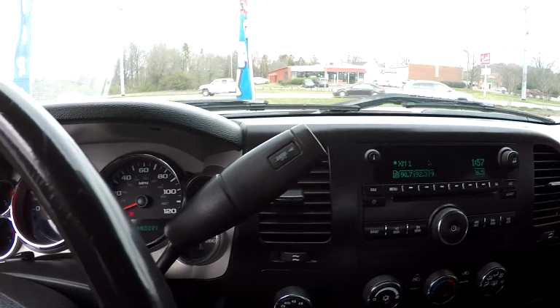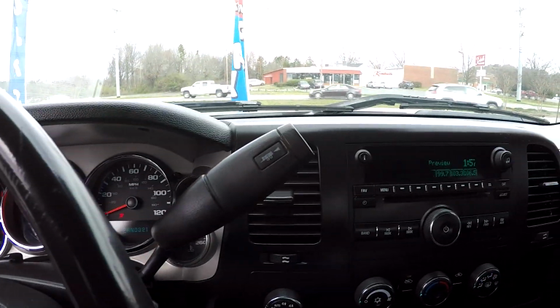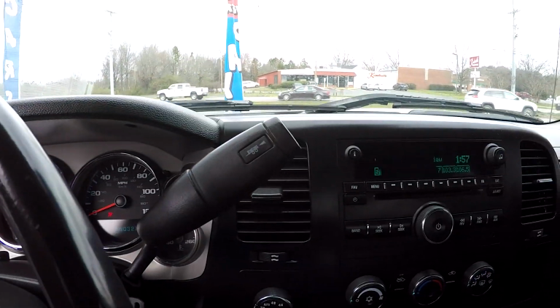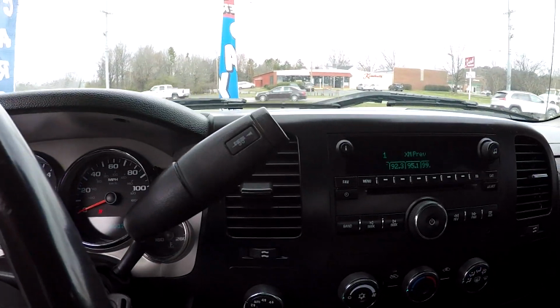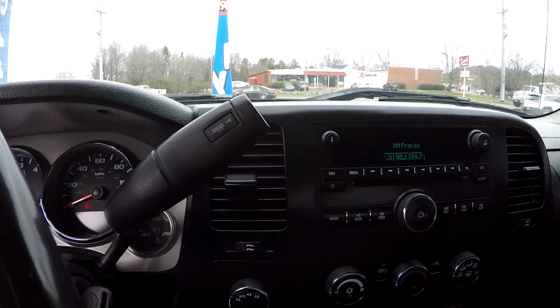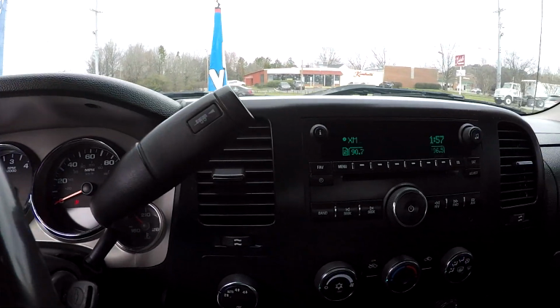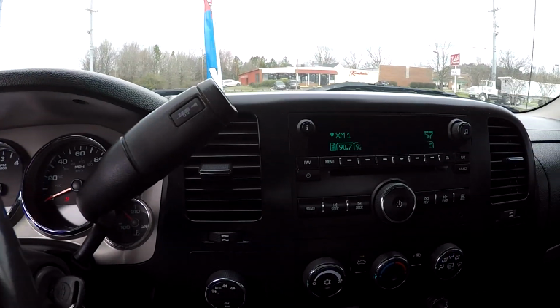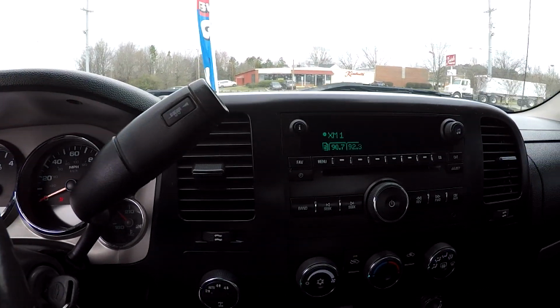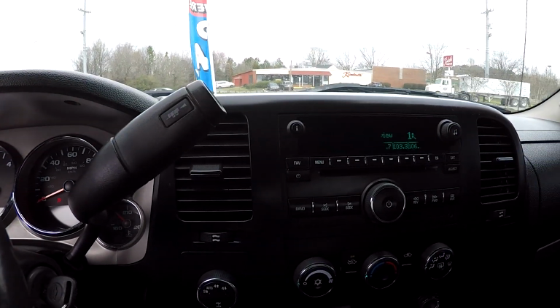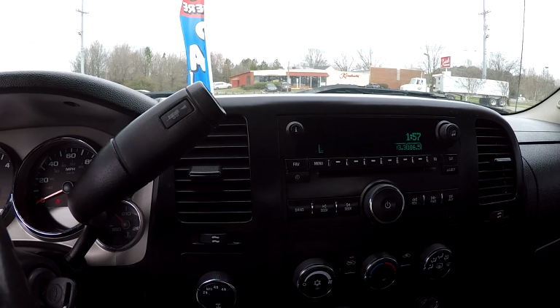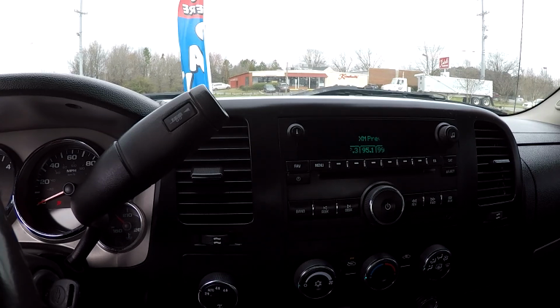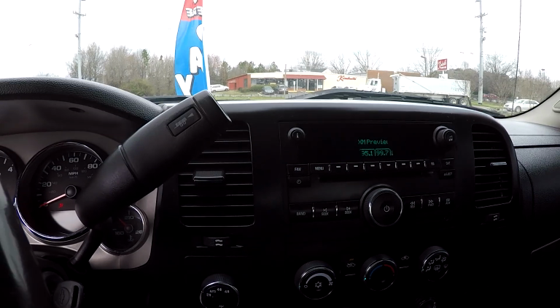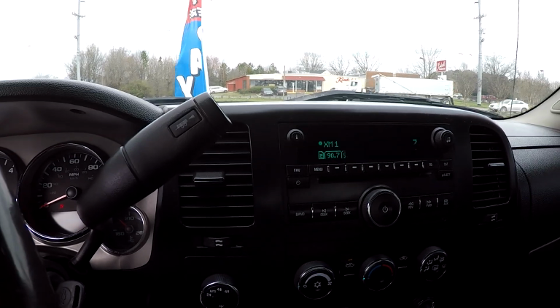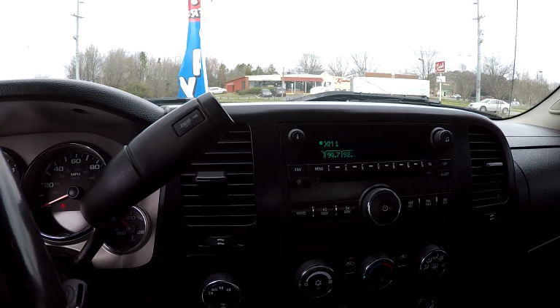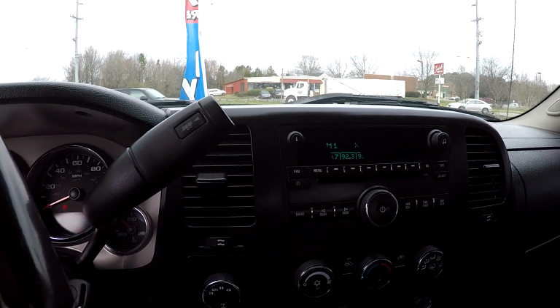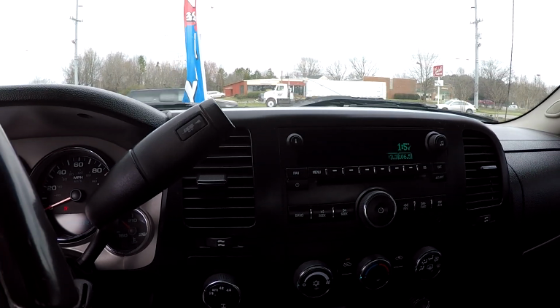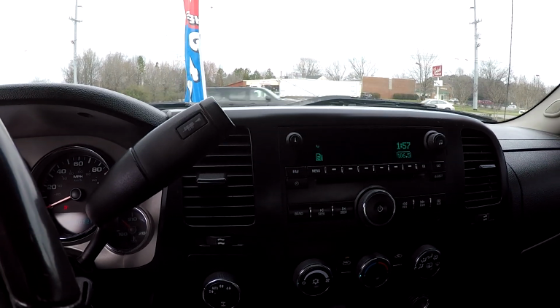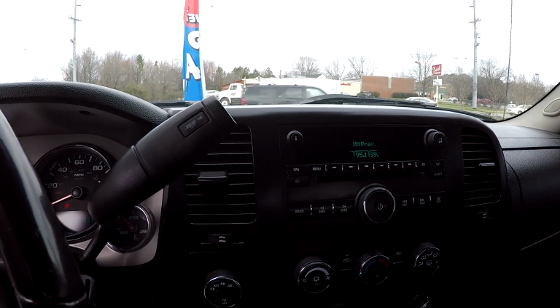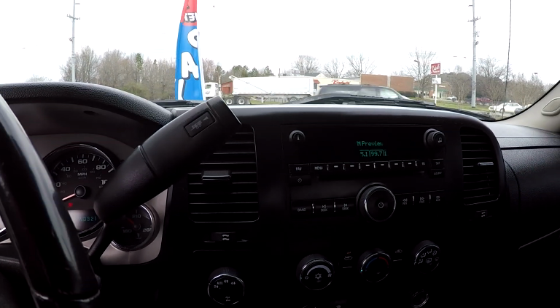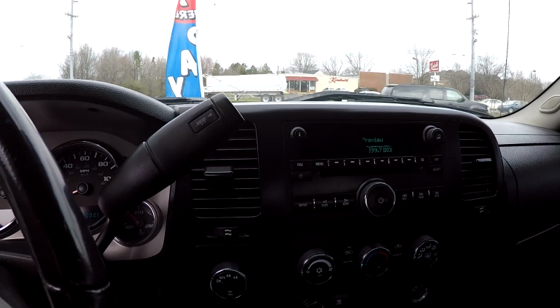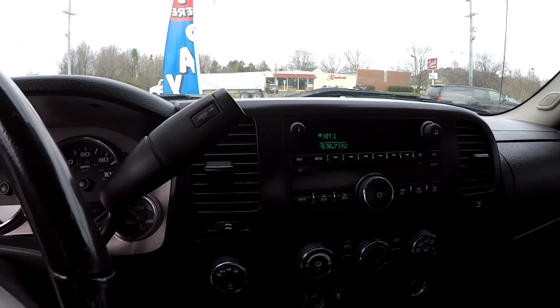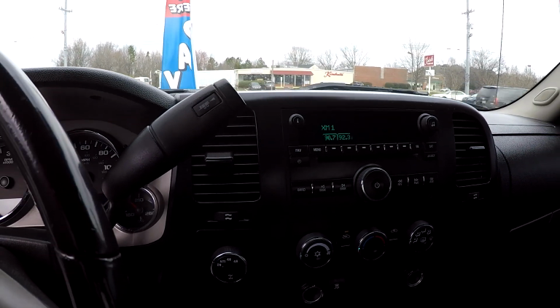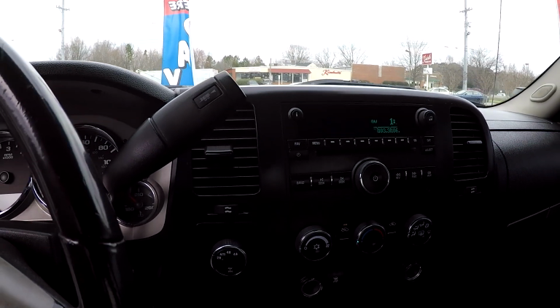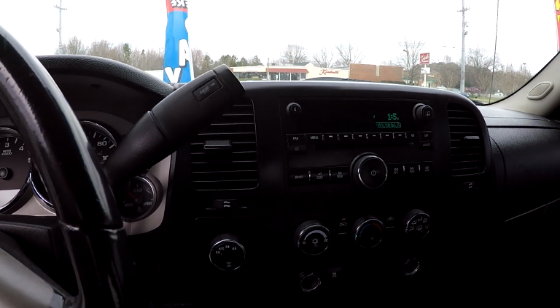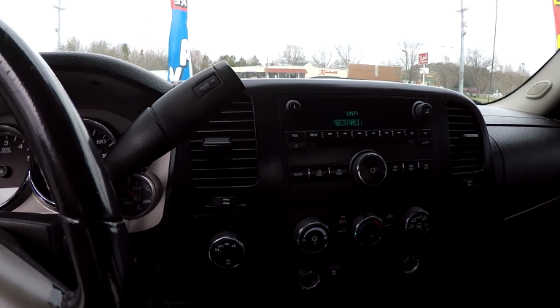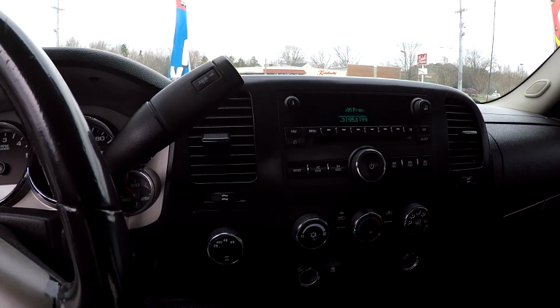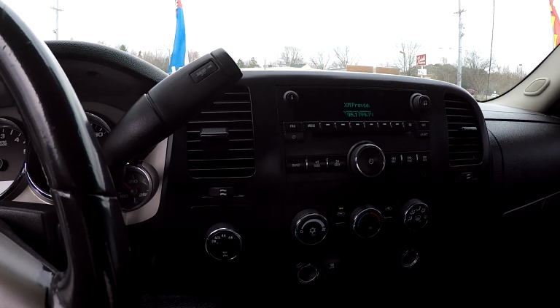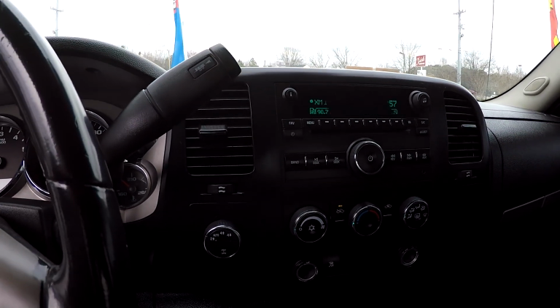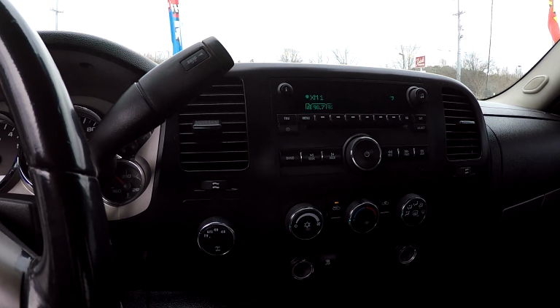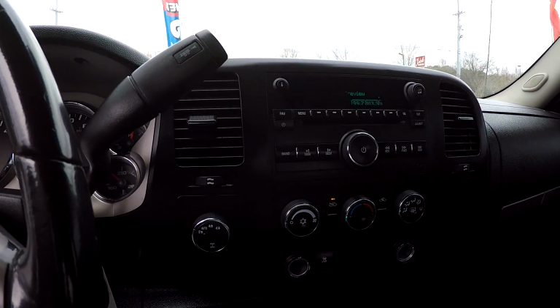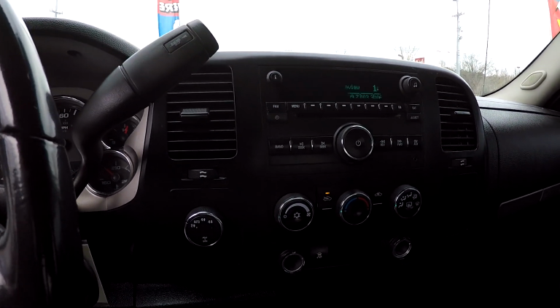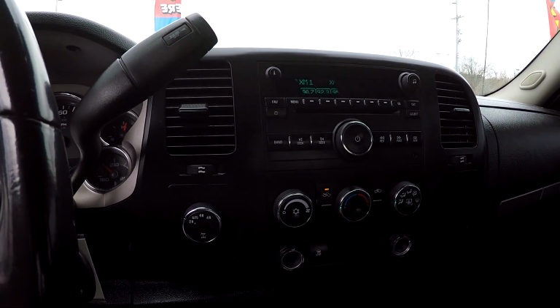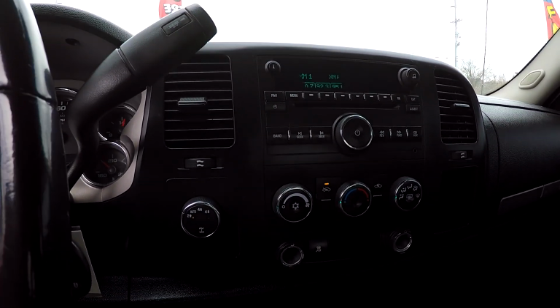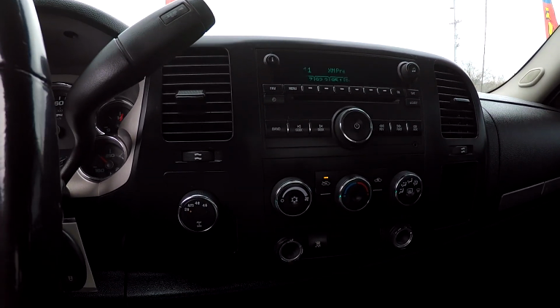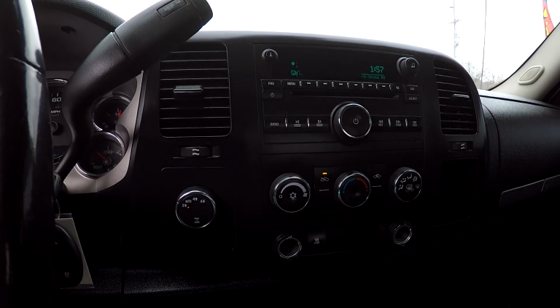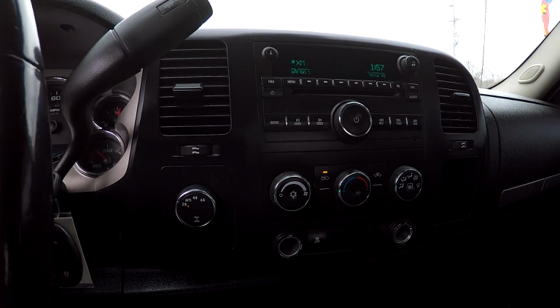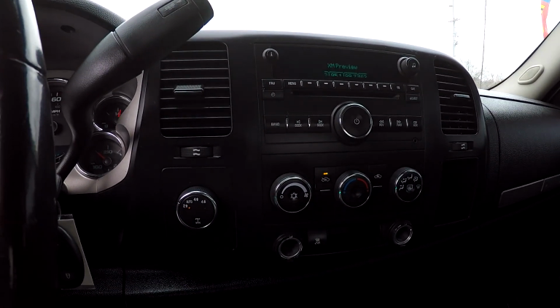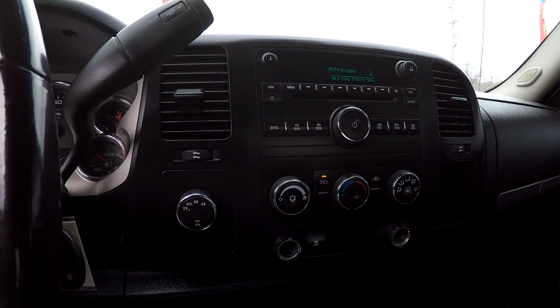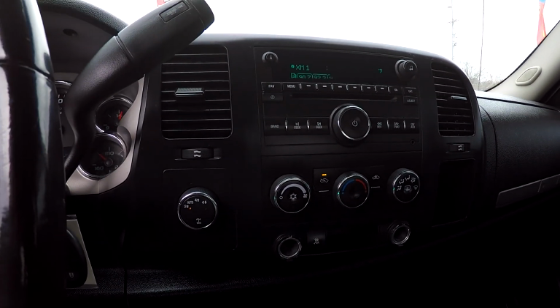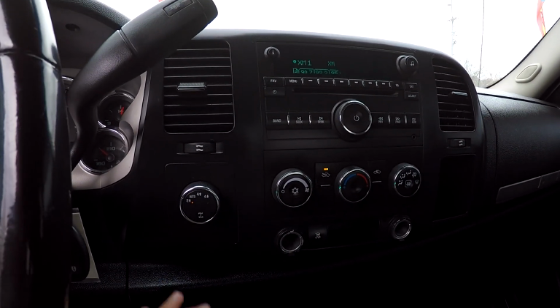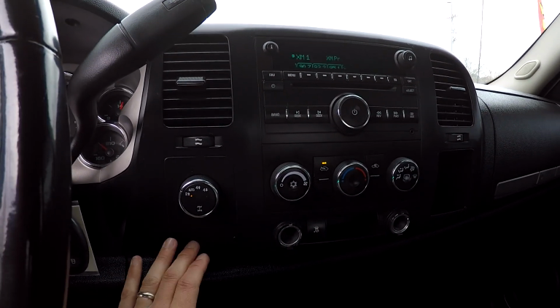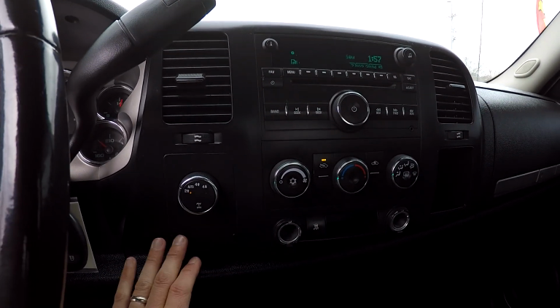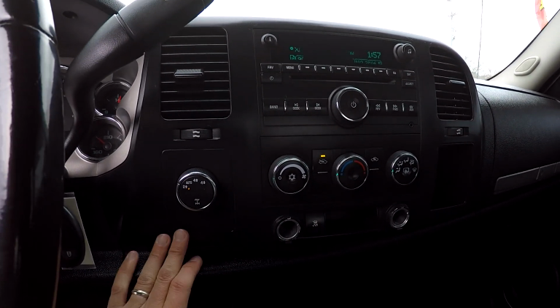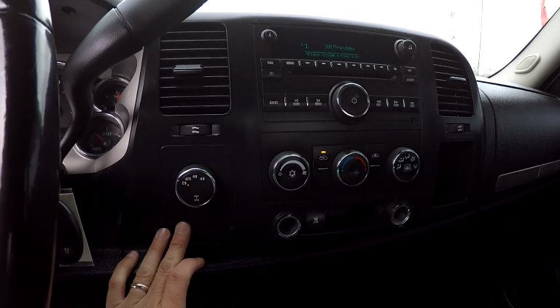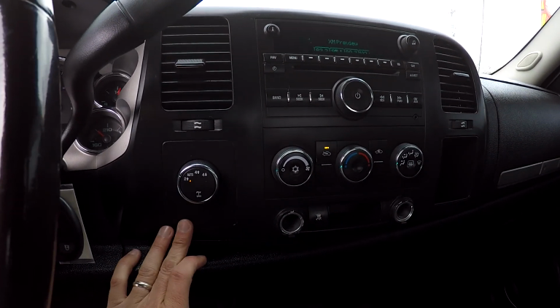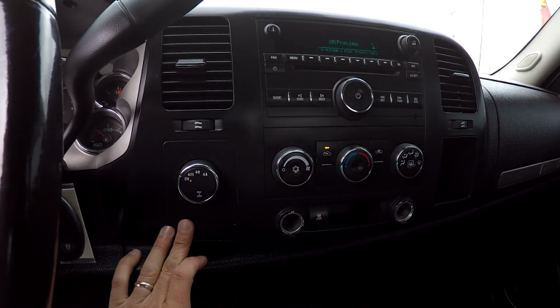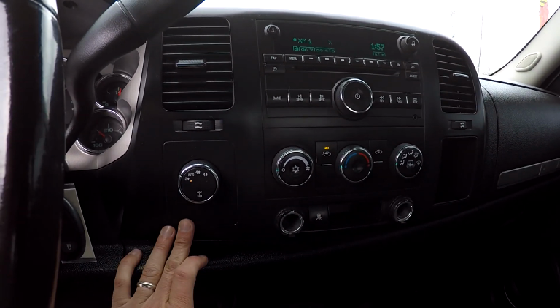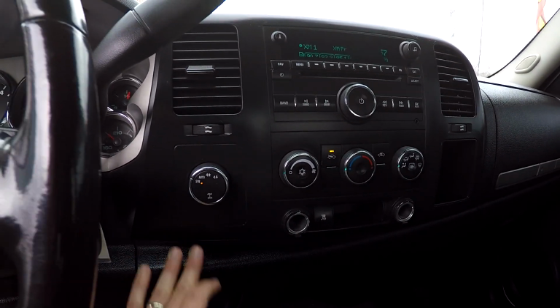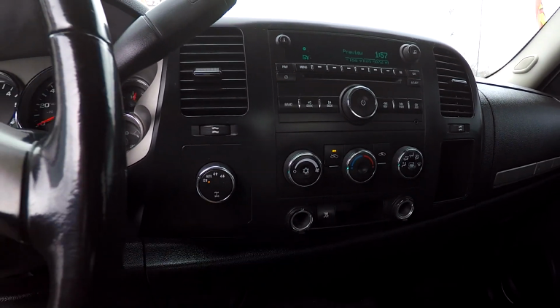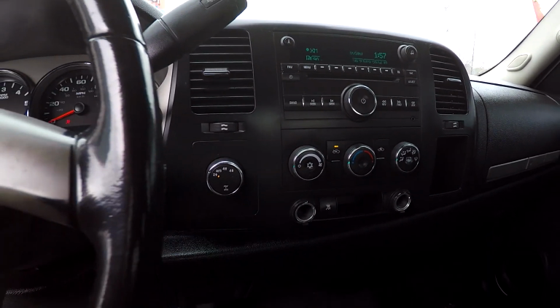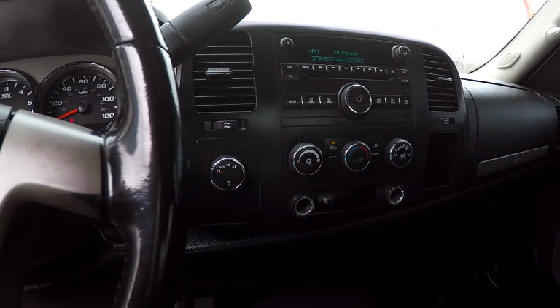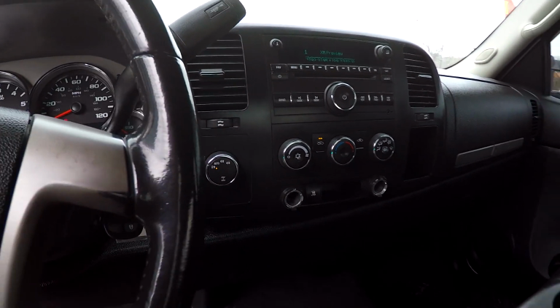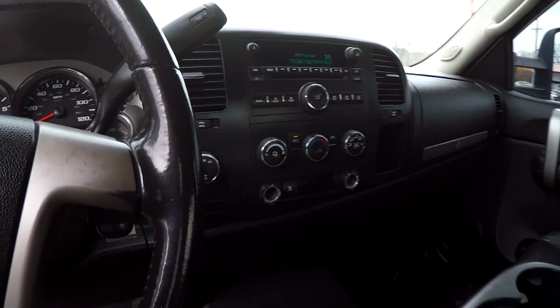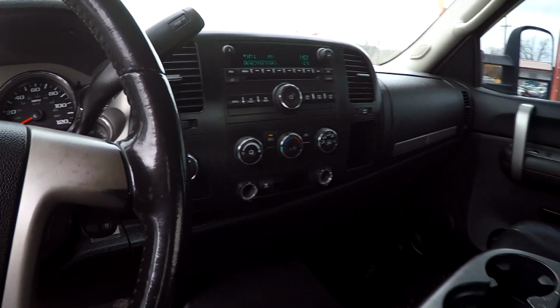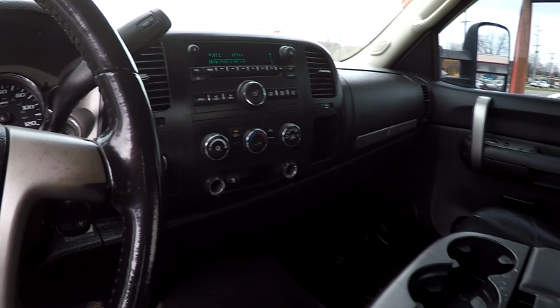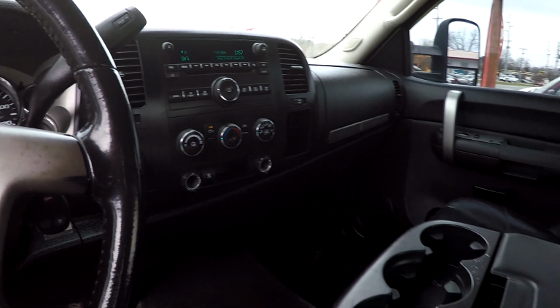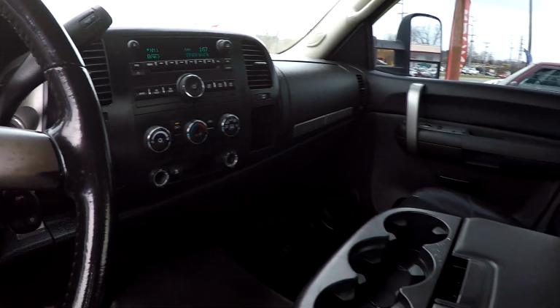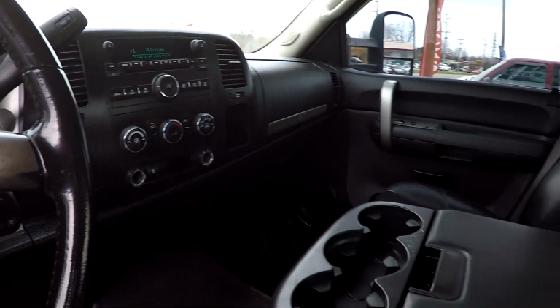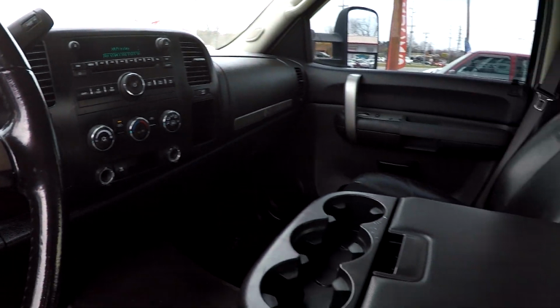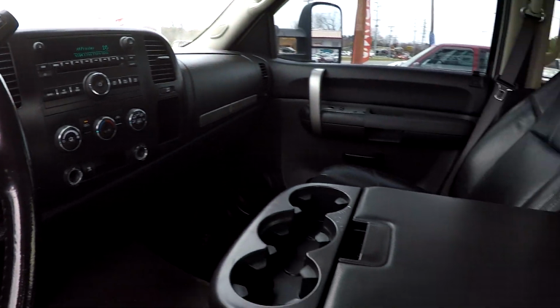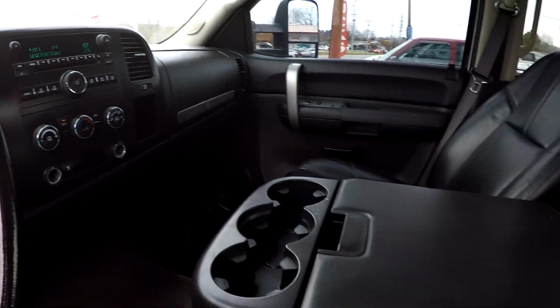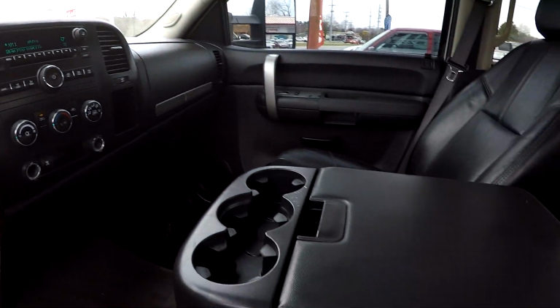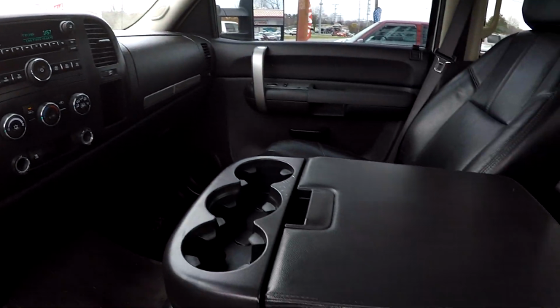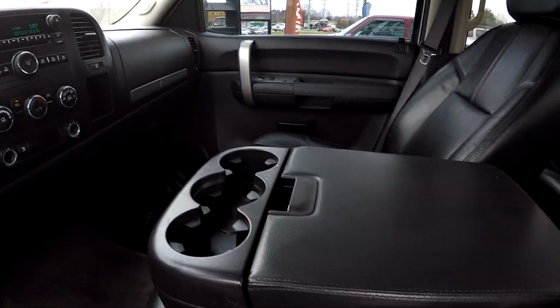AM, FM, XM satellite radio, CD. Climate control is going to be just below it. You've got your four wheel drive controls here, easy to get to.